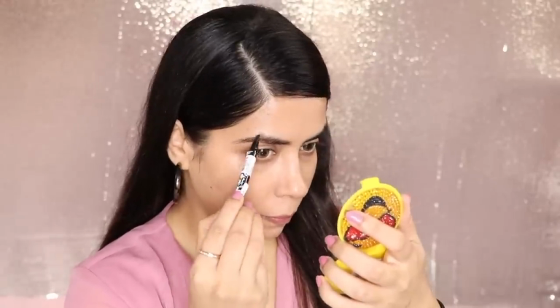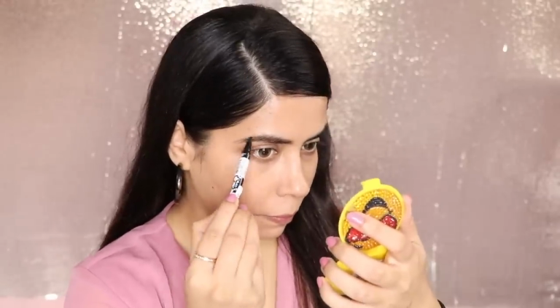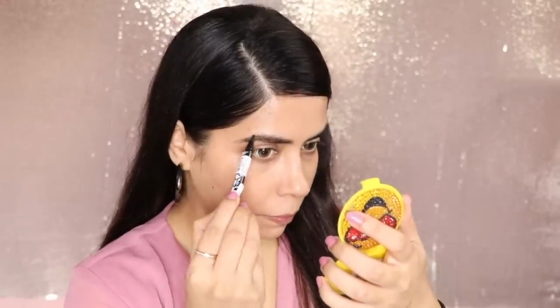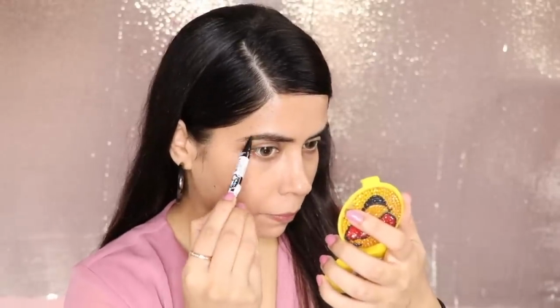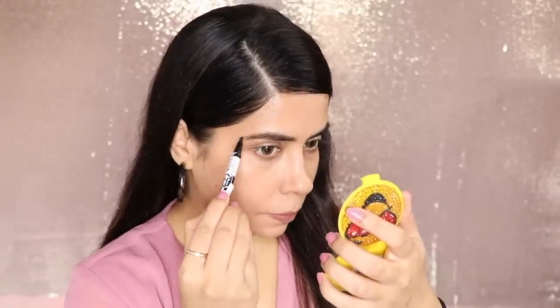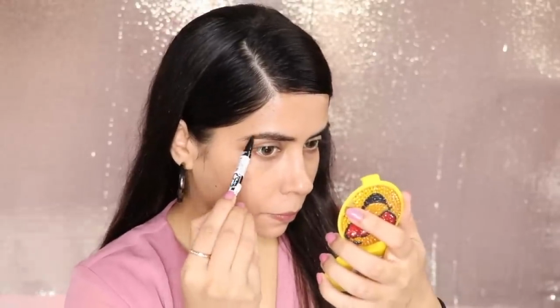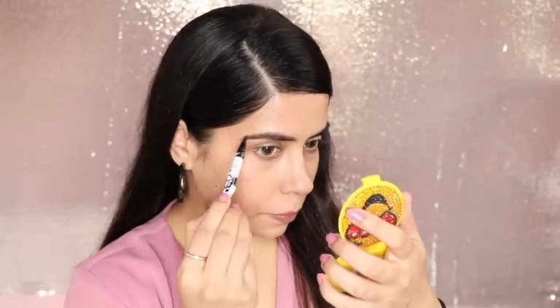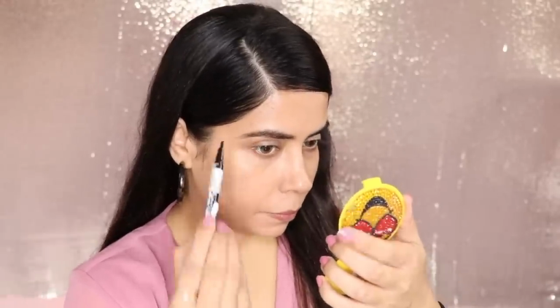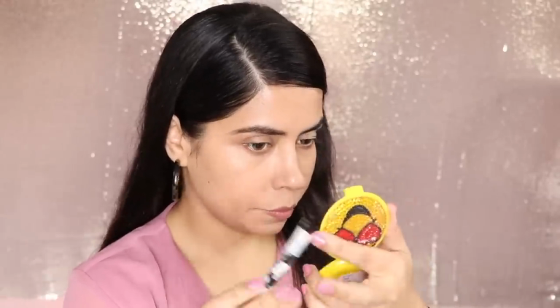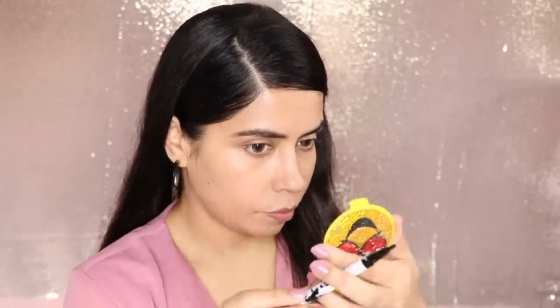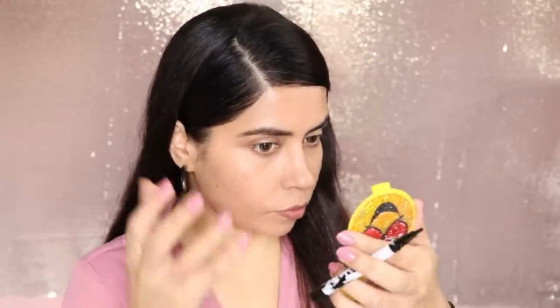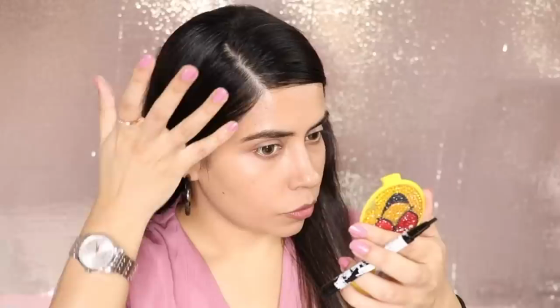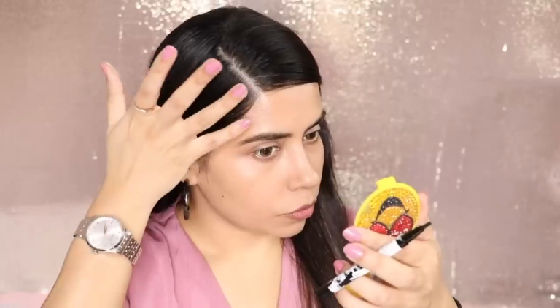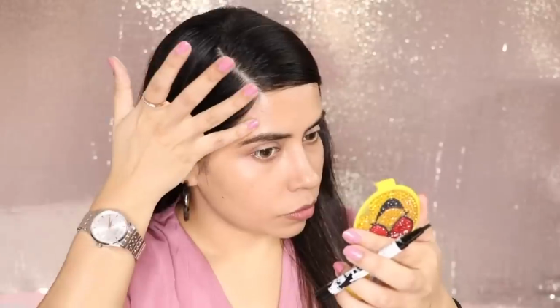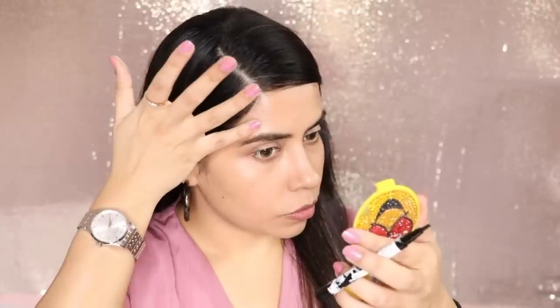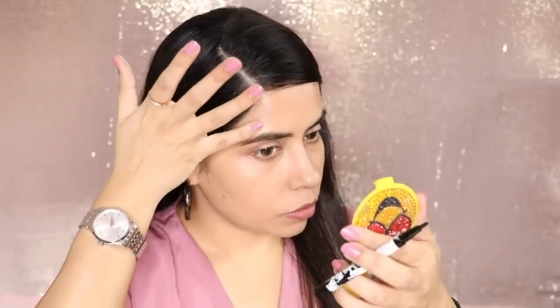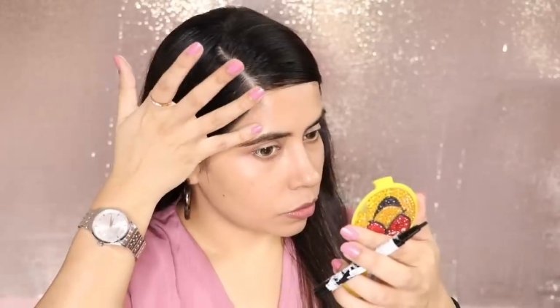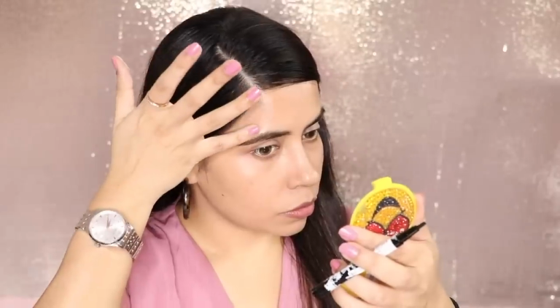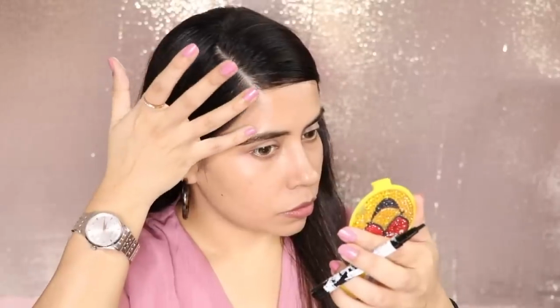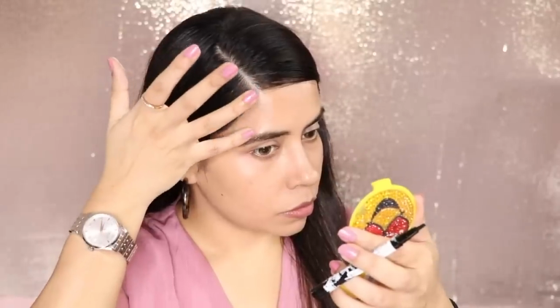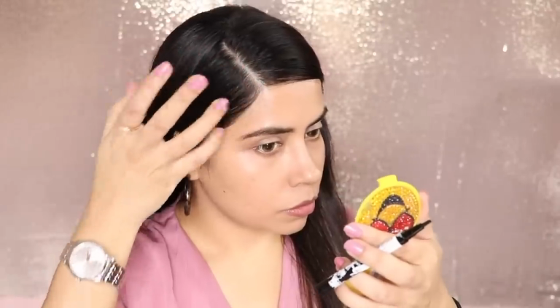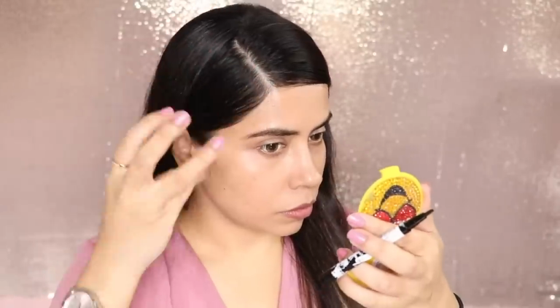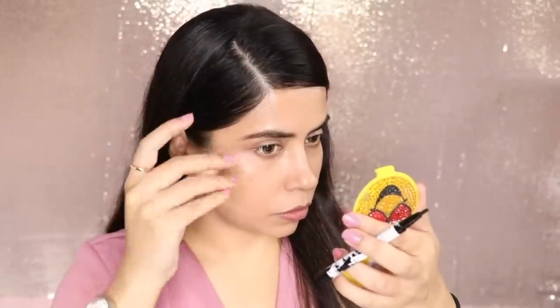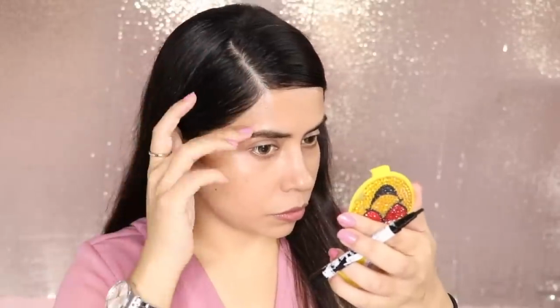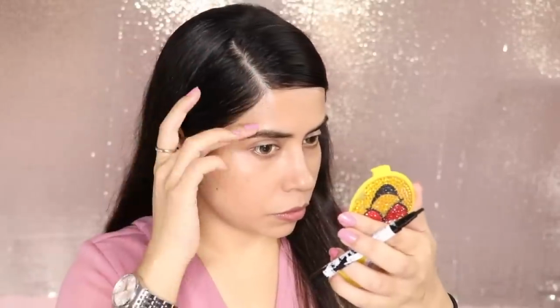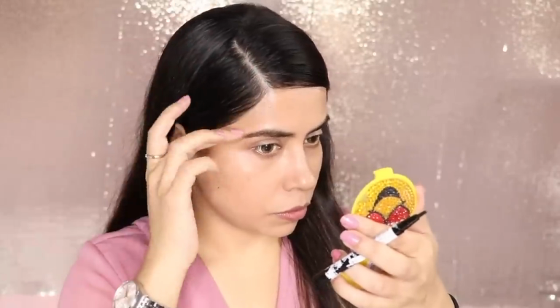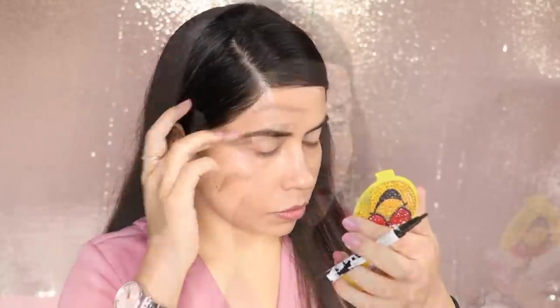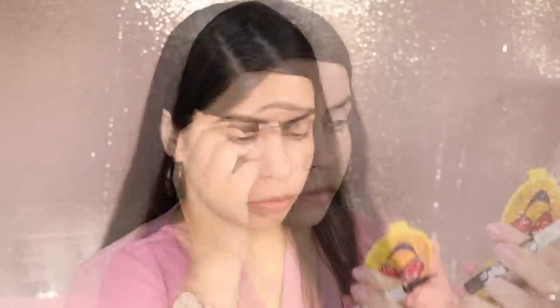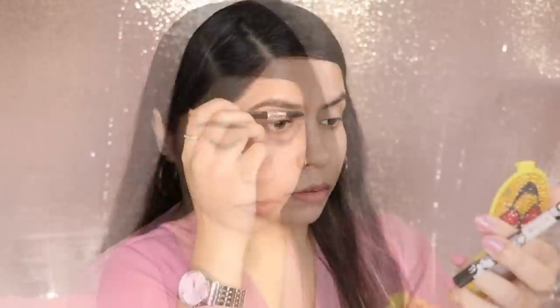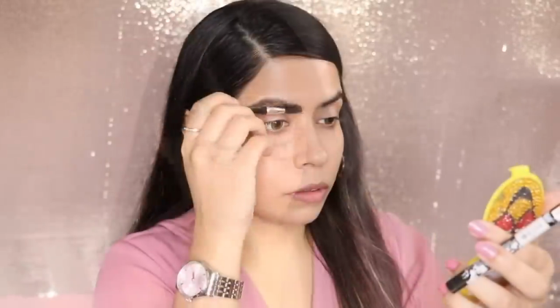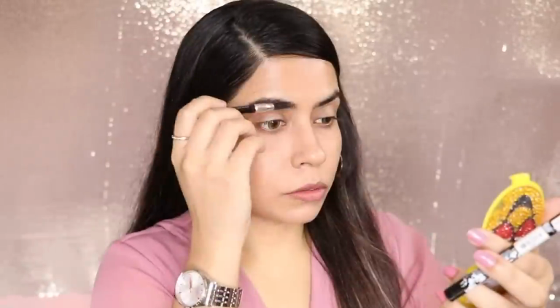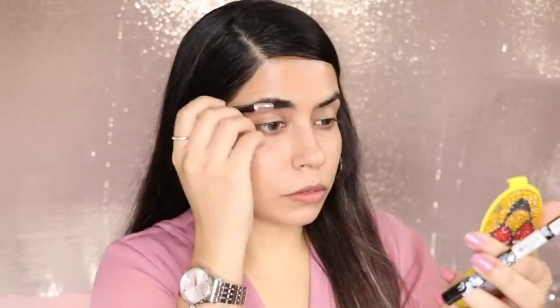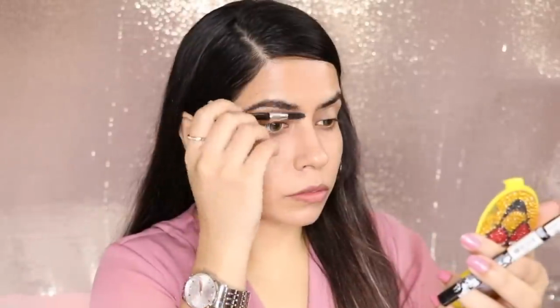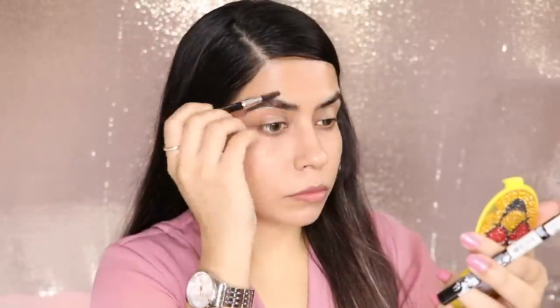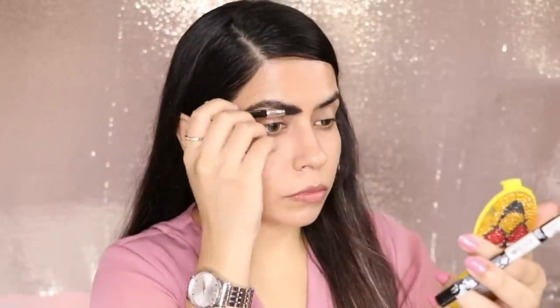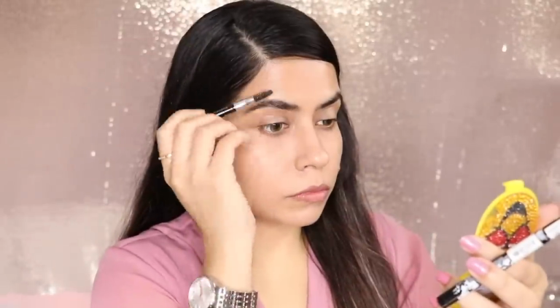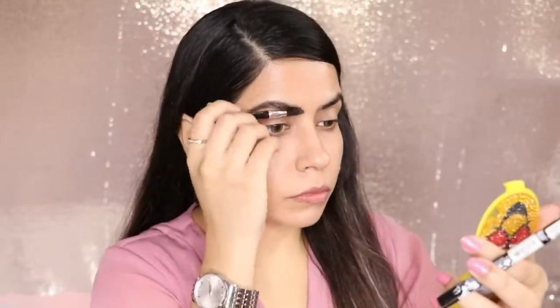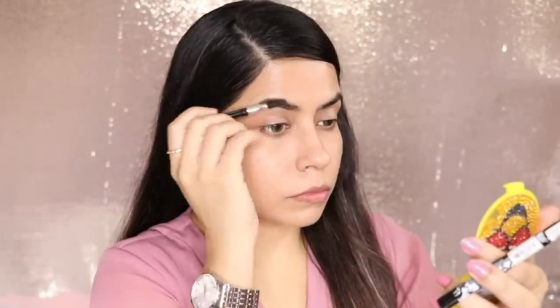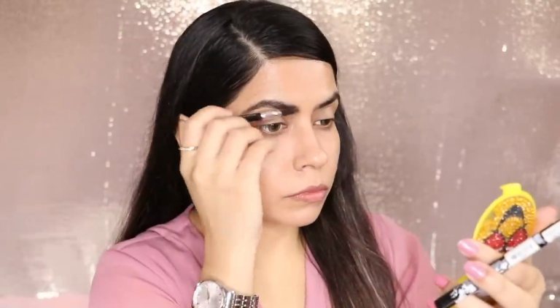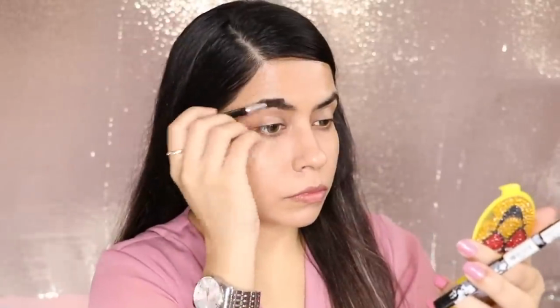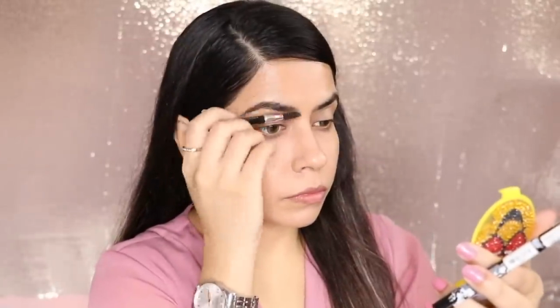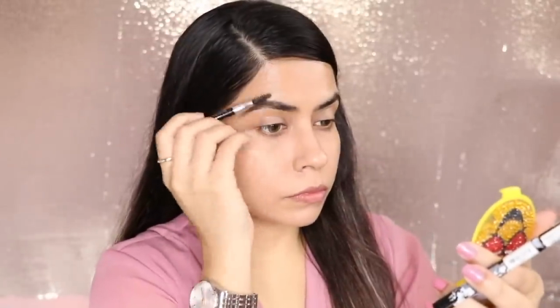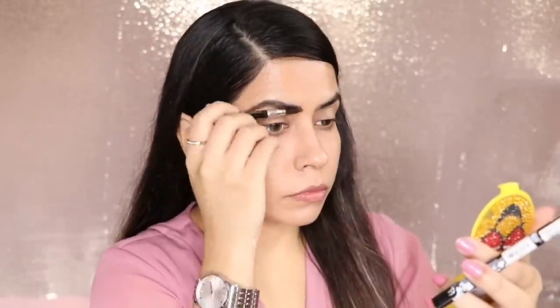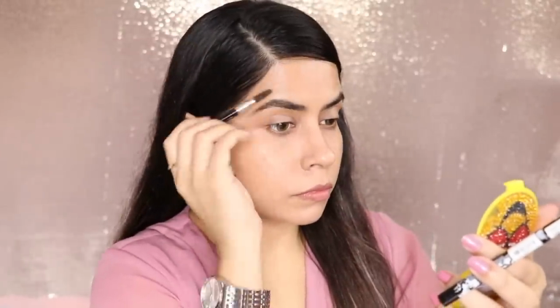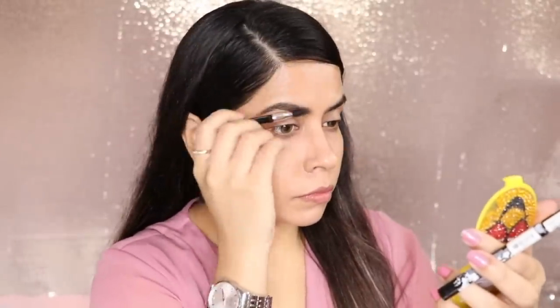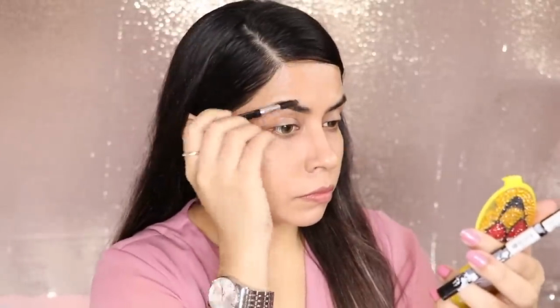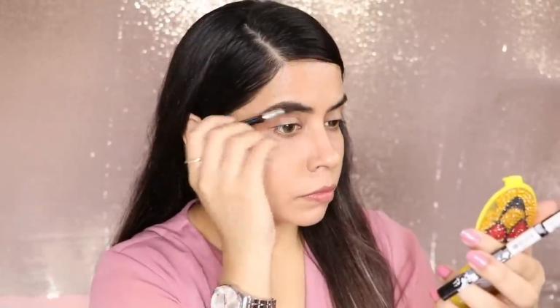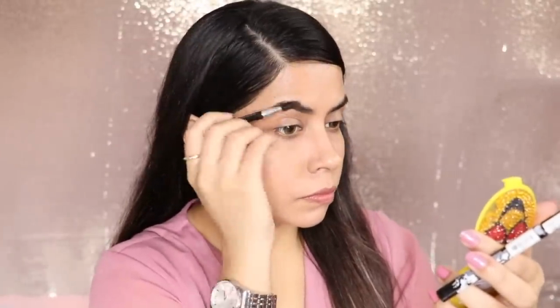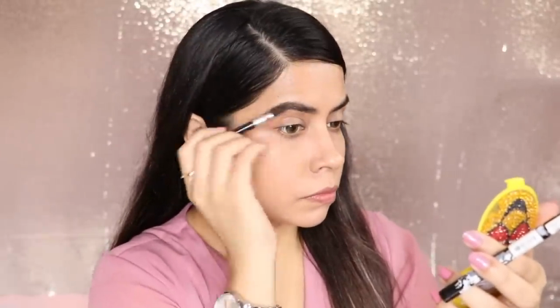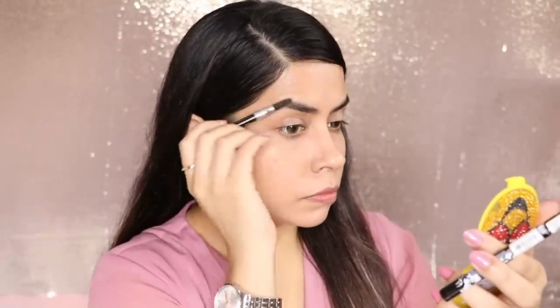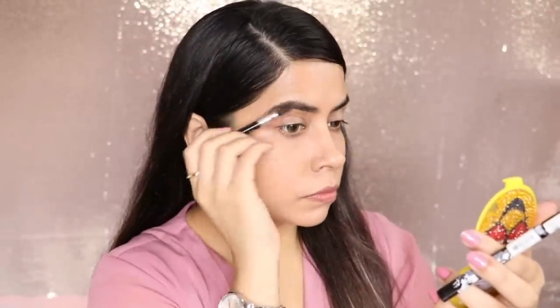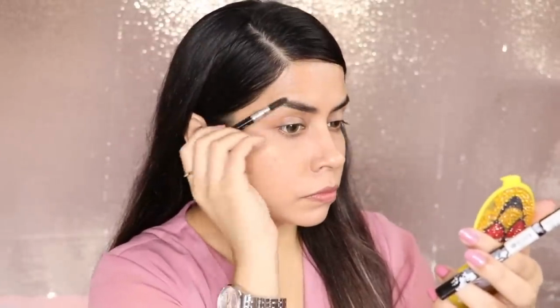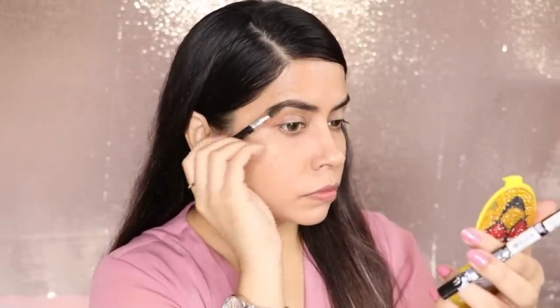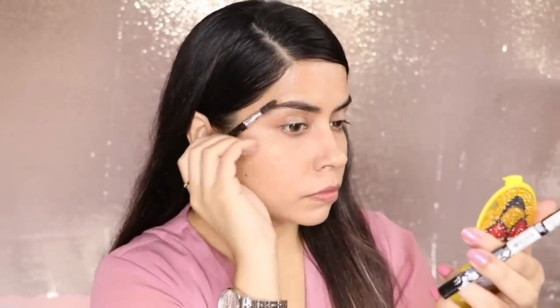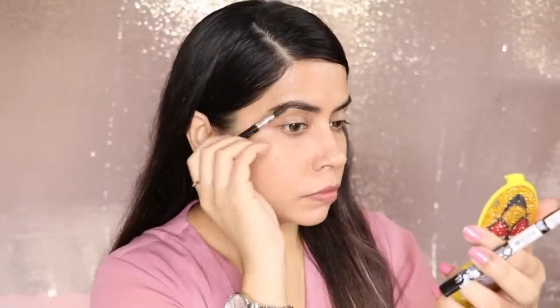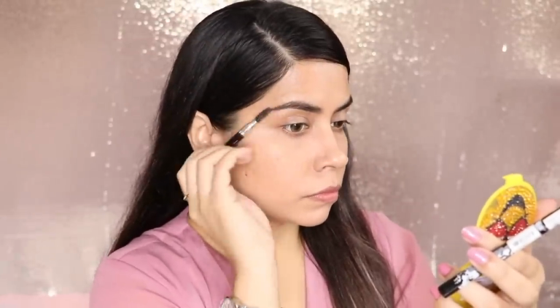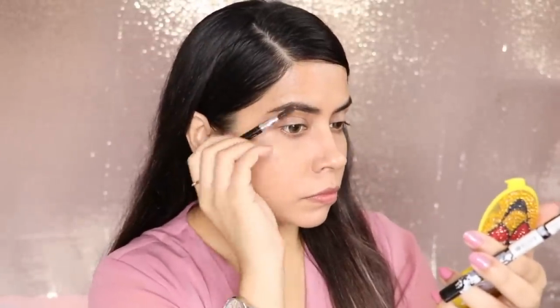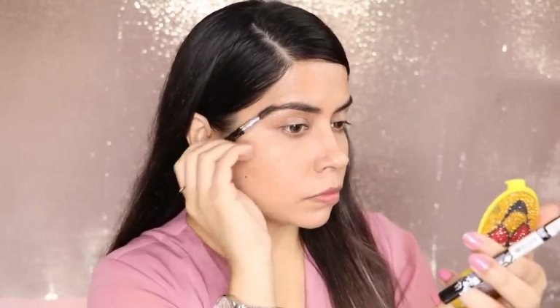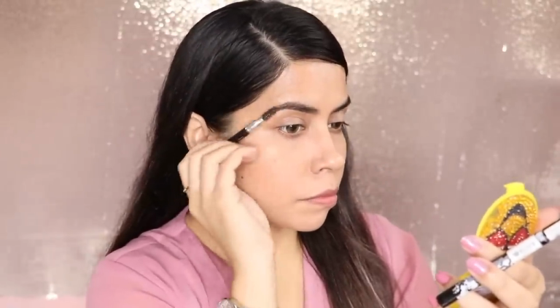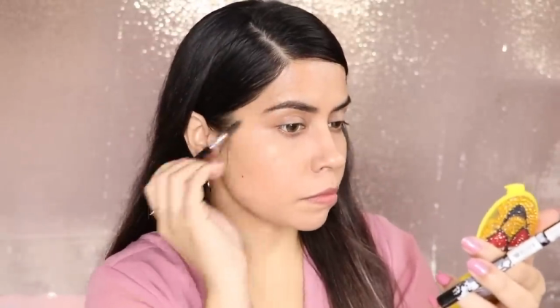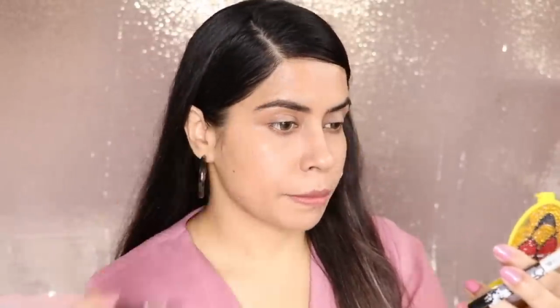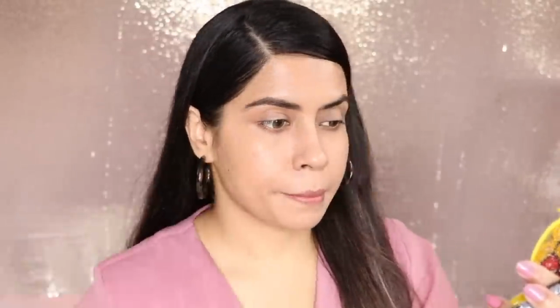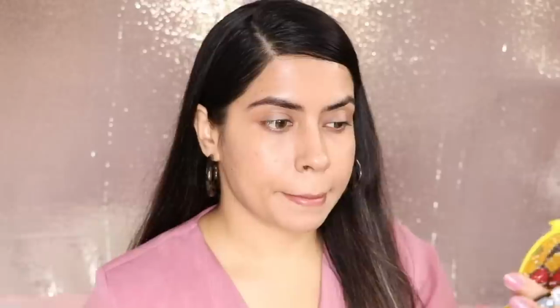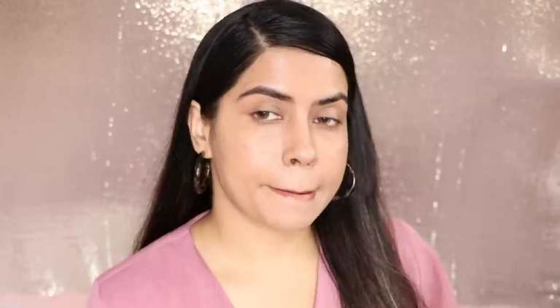After putting it on the brows, it looked very good. I thought the product was great. After applying it, you will groom it with a spoolie — otherwise it will dry as is.